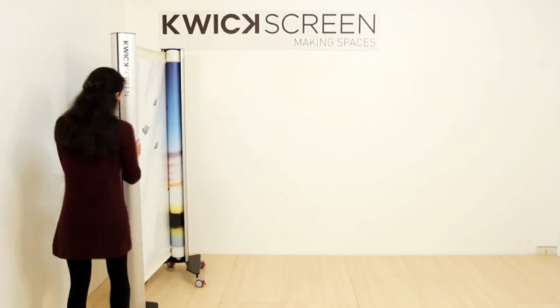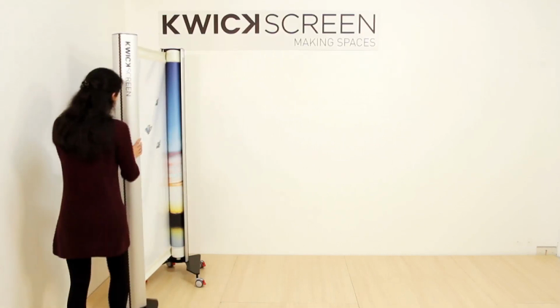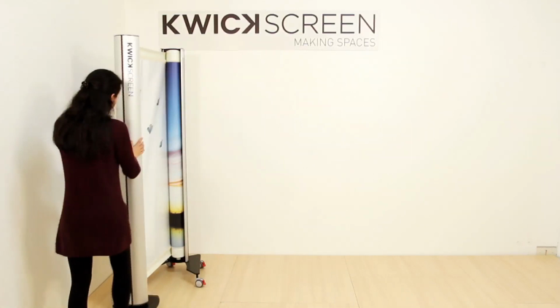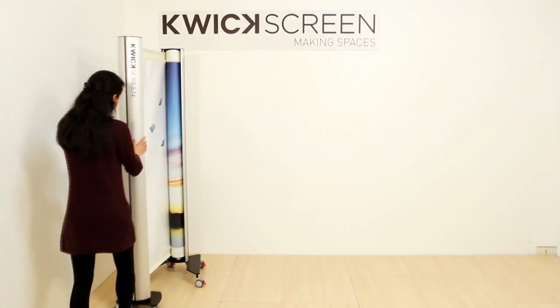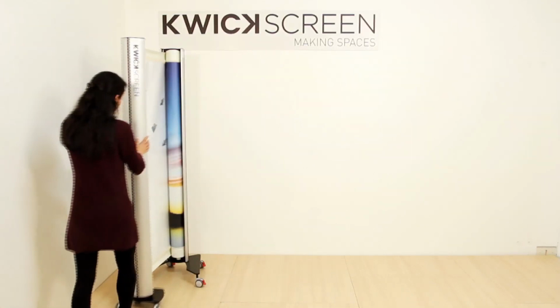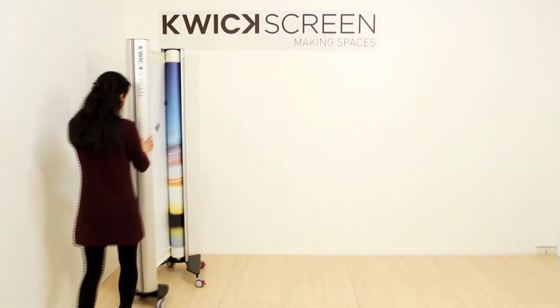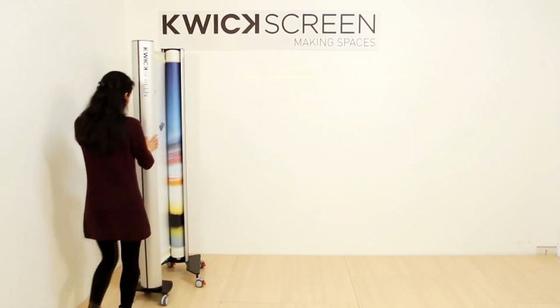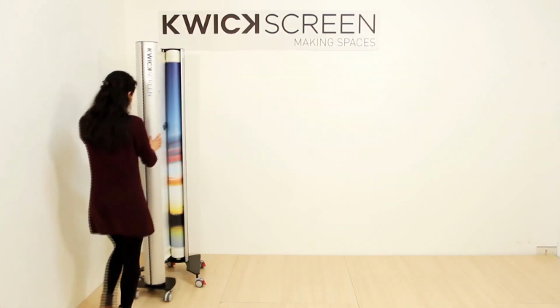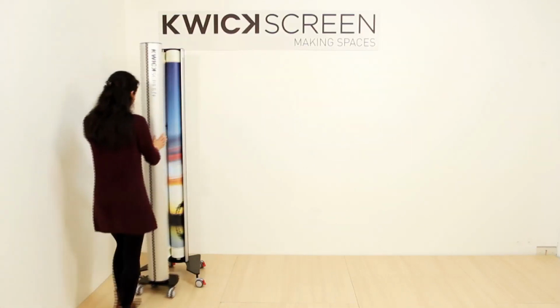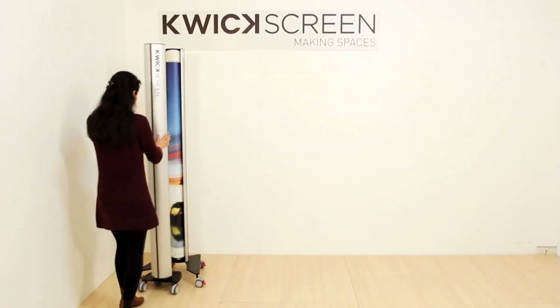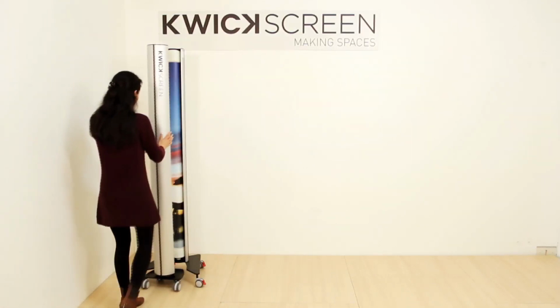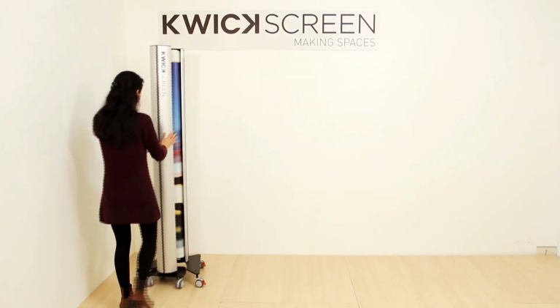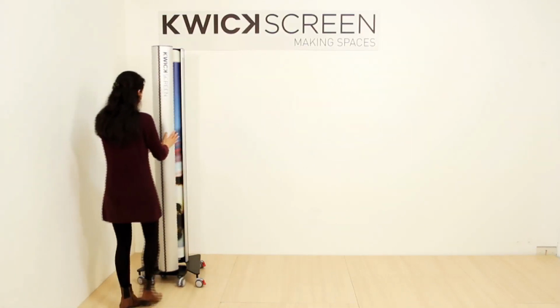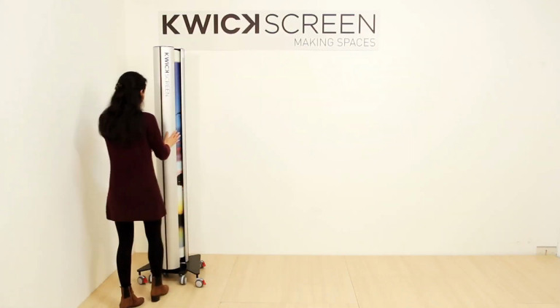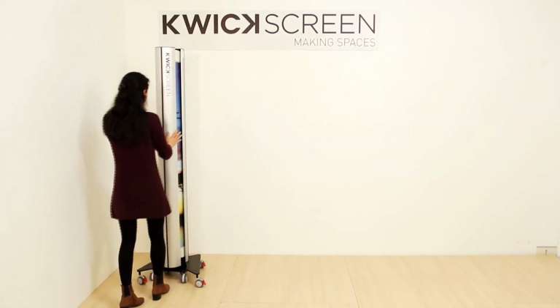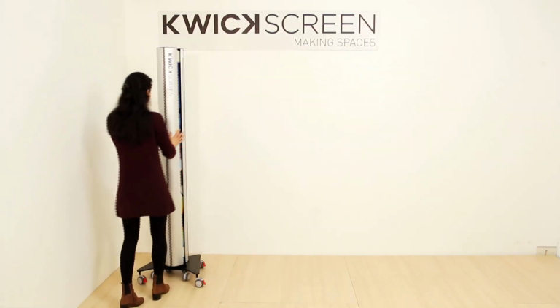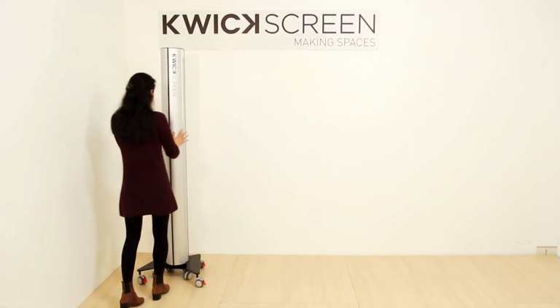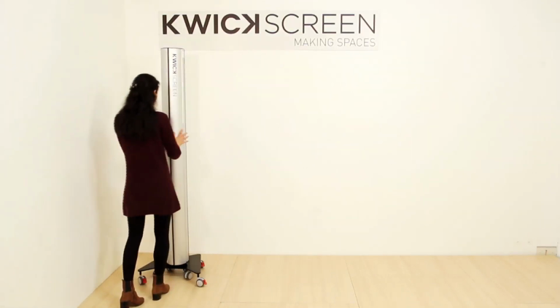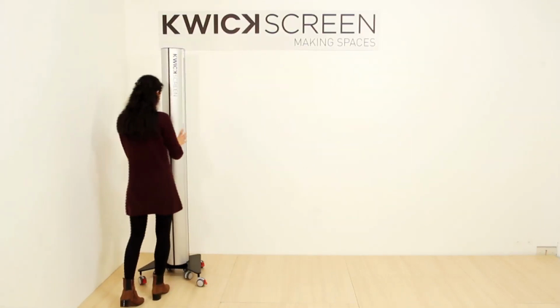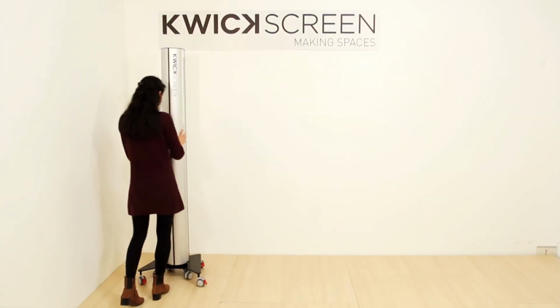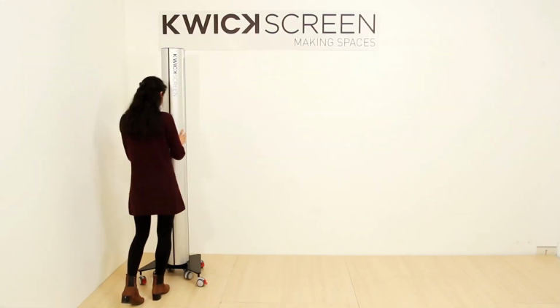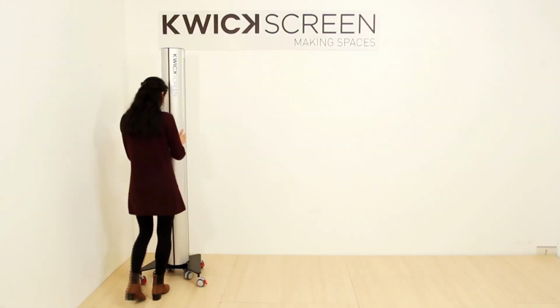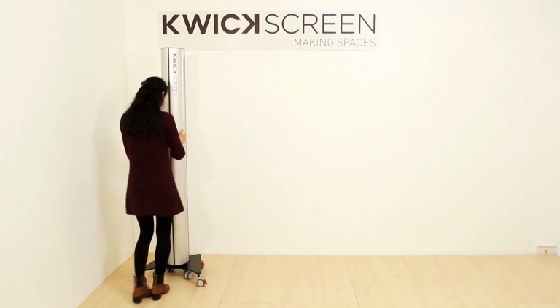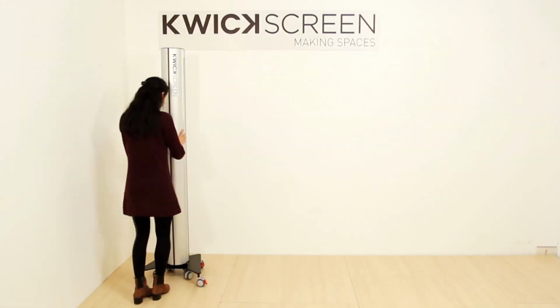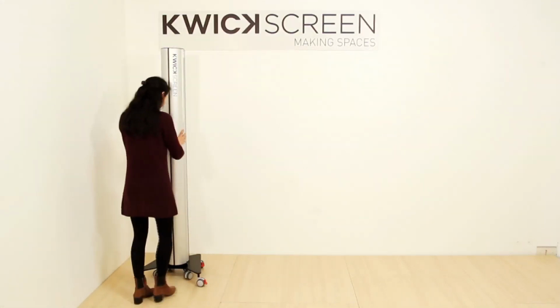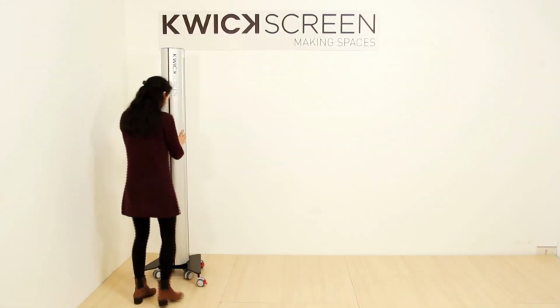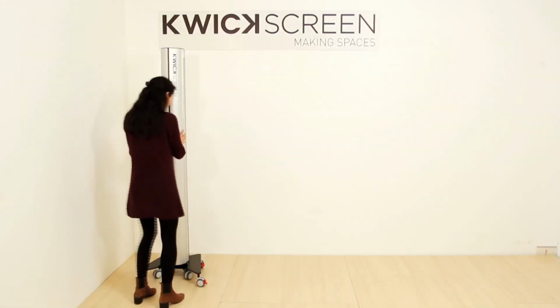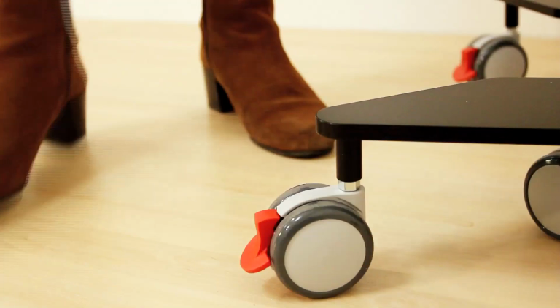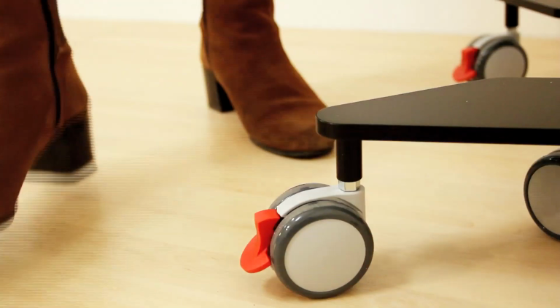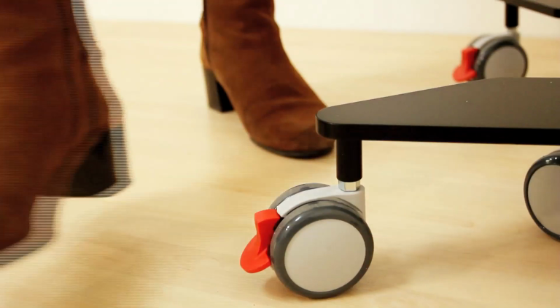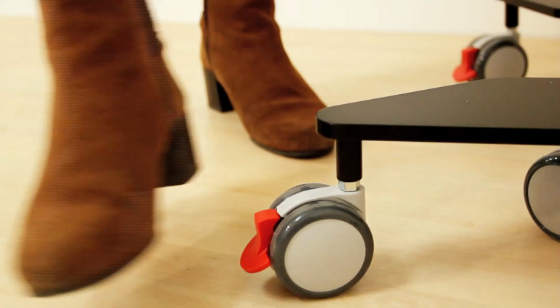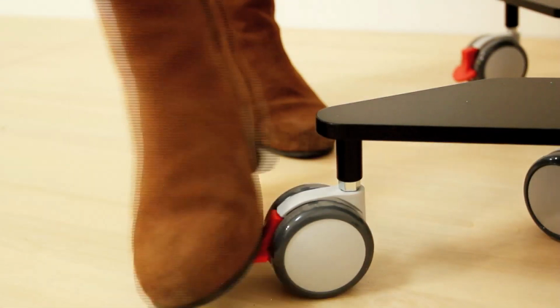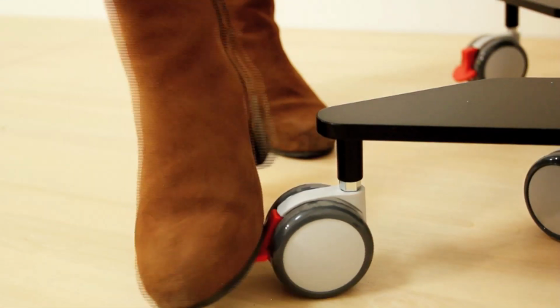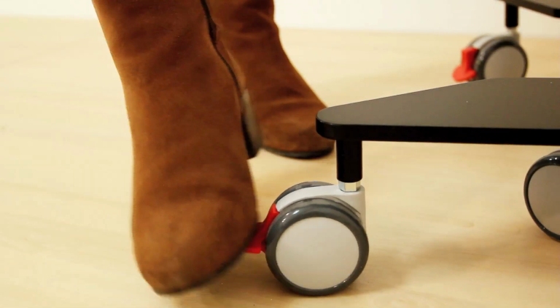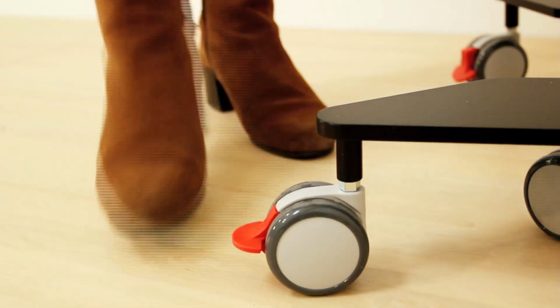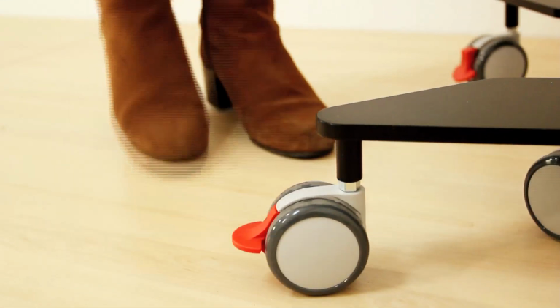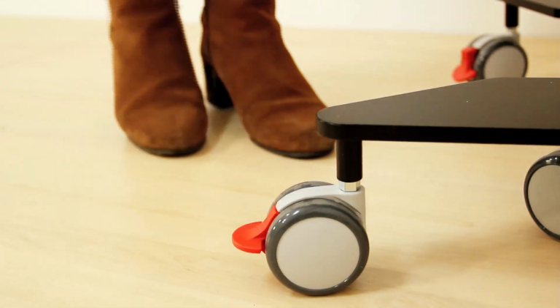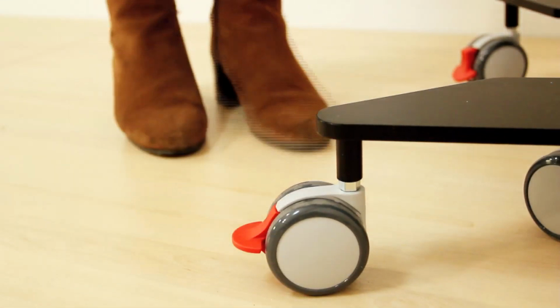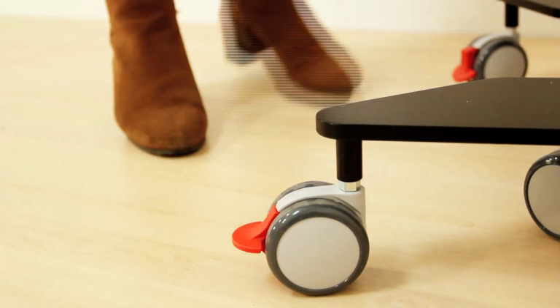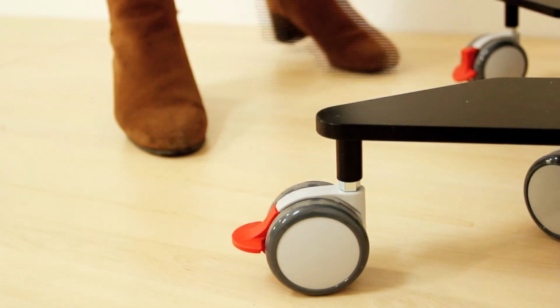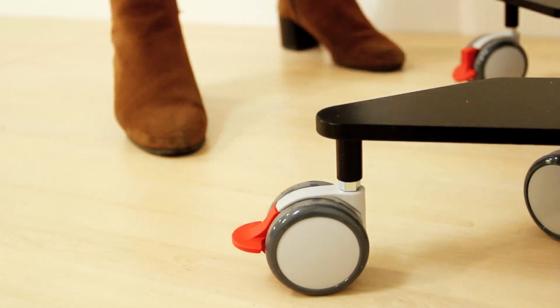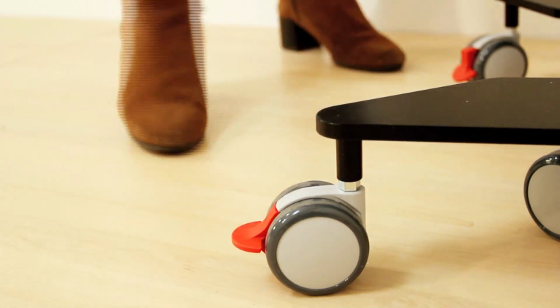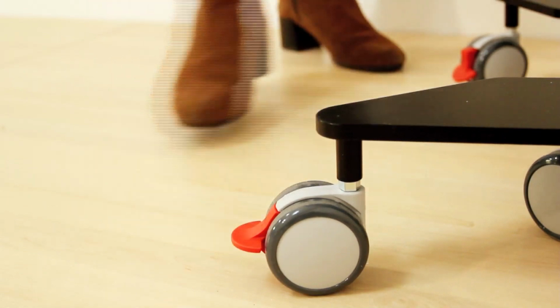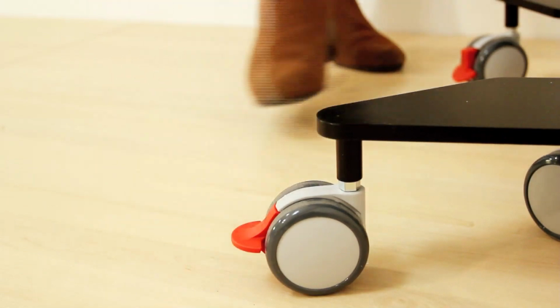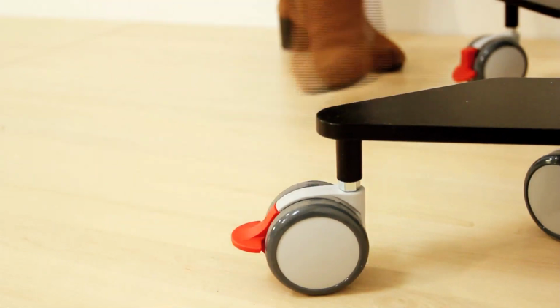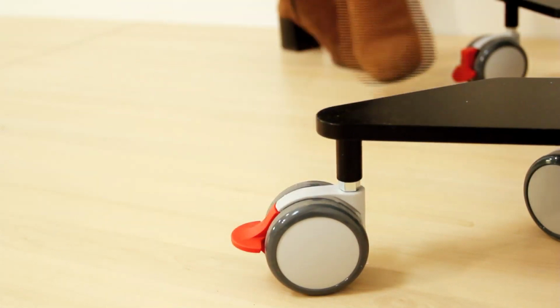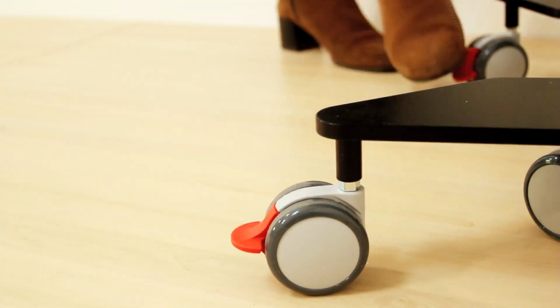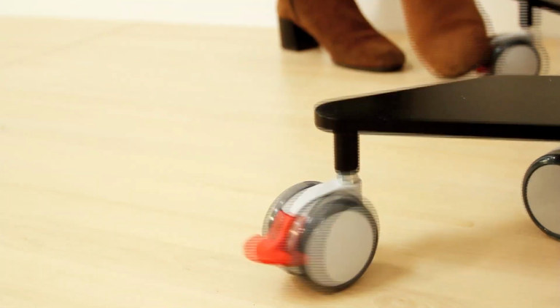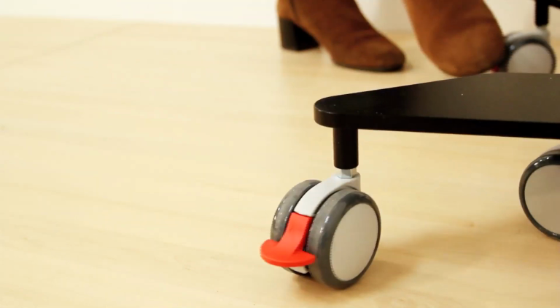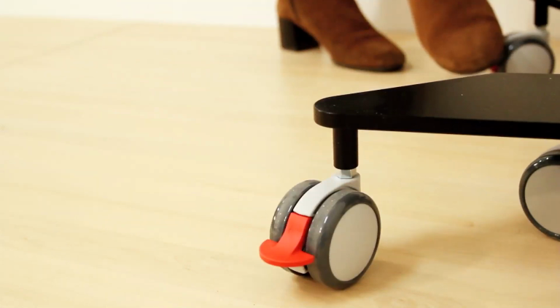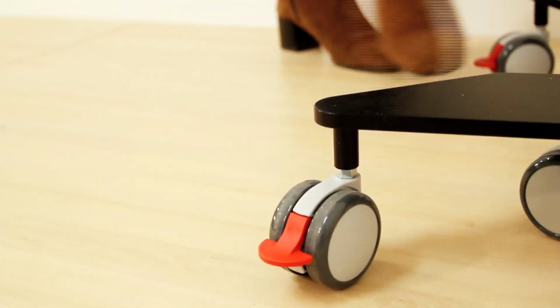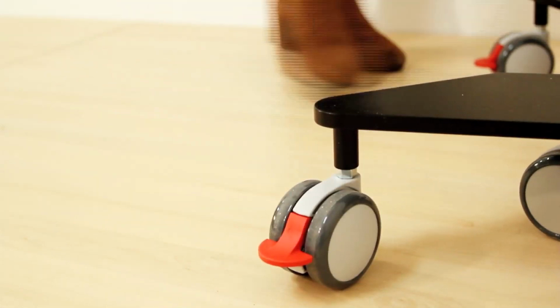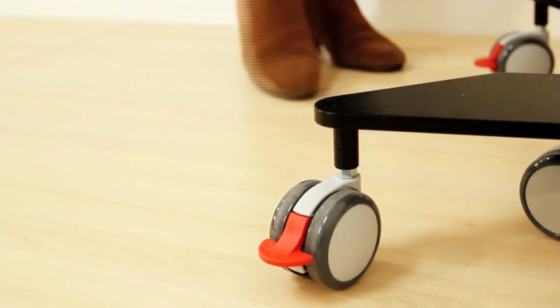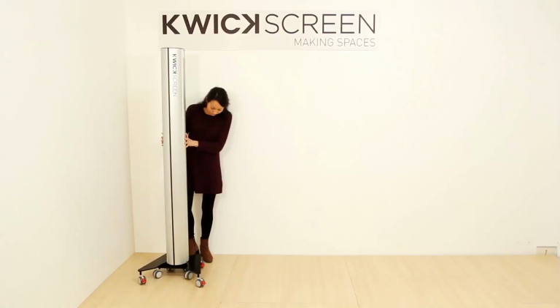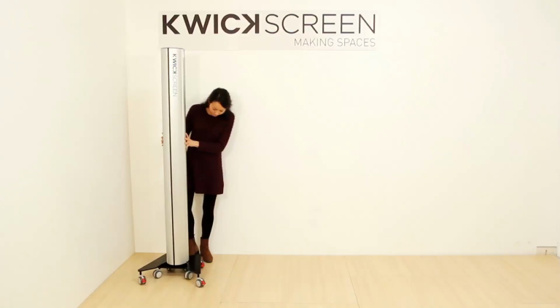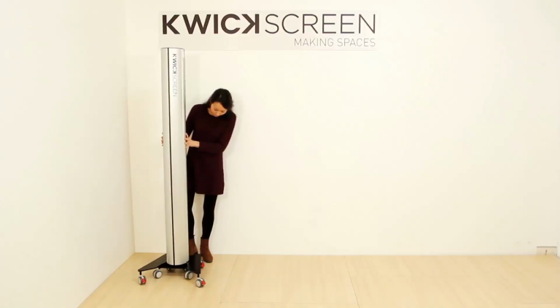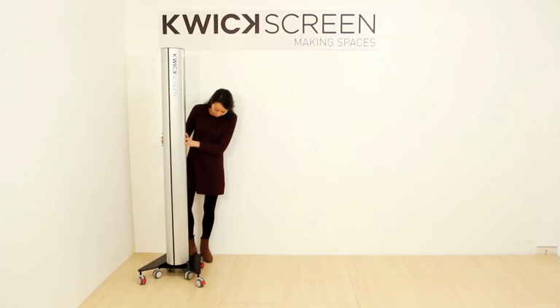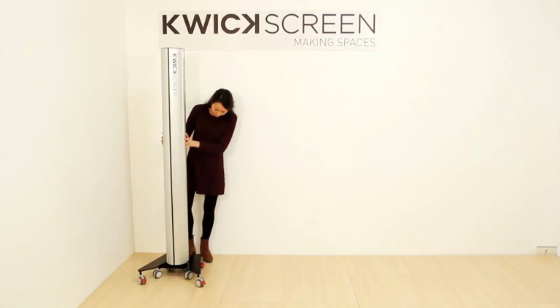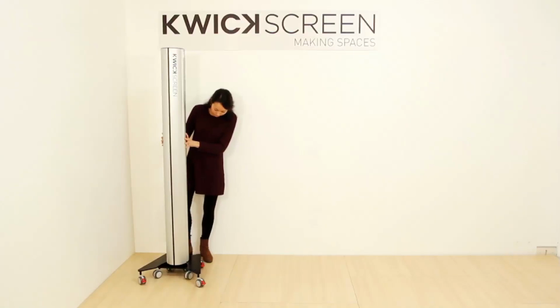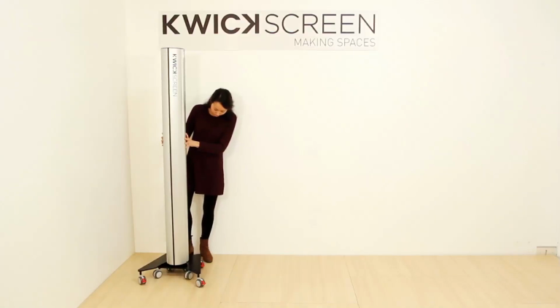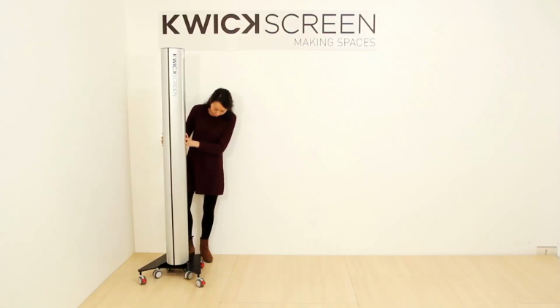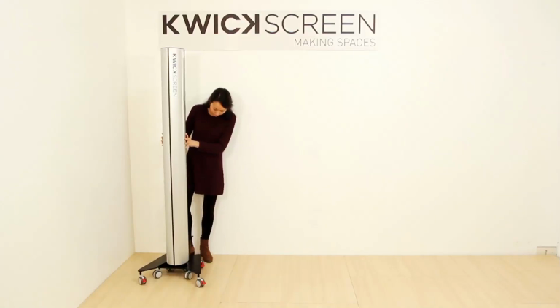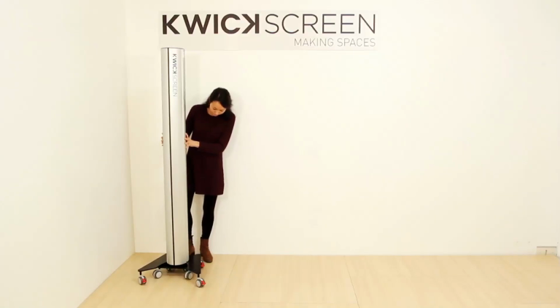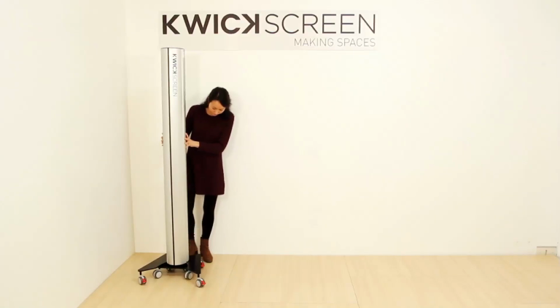Once you've finished using the screen, release all four brakes by kicking the red levers and move the quick screen away.